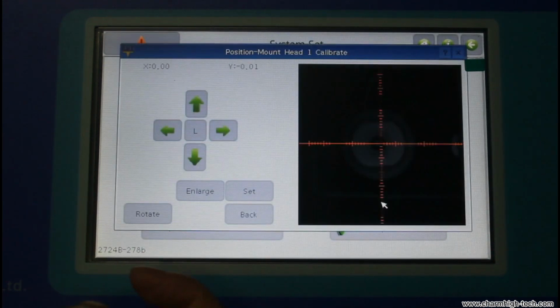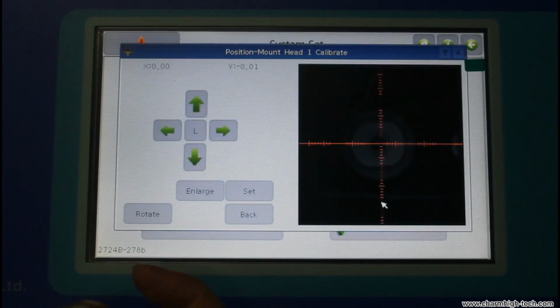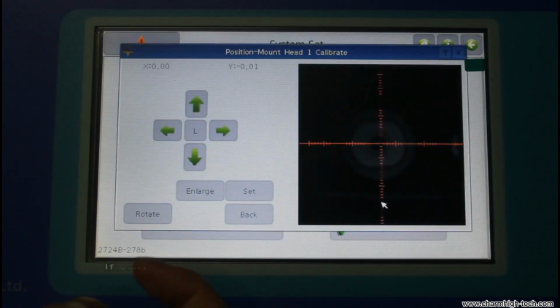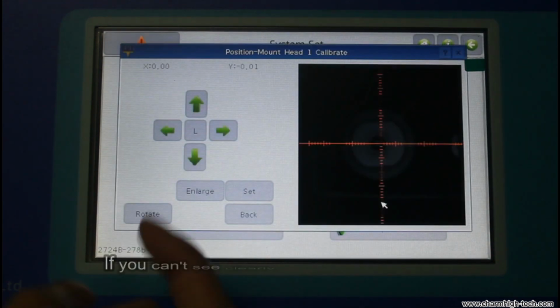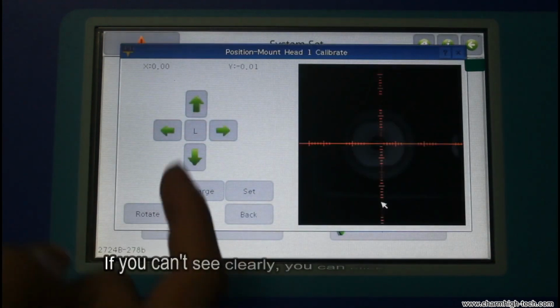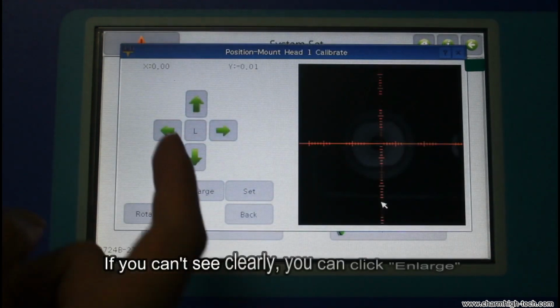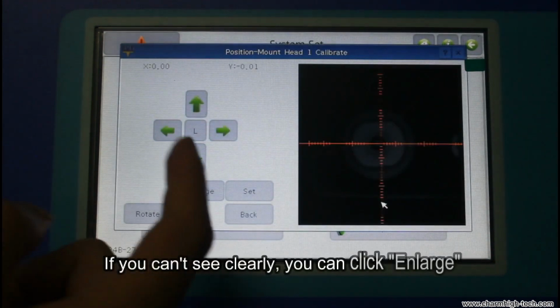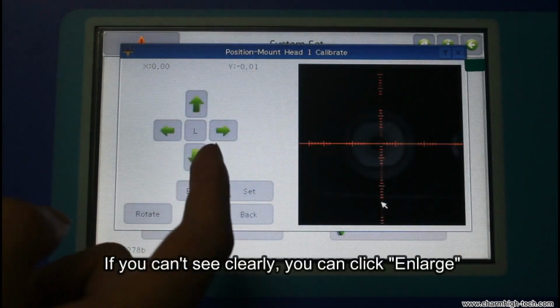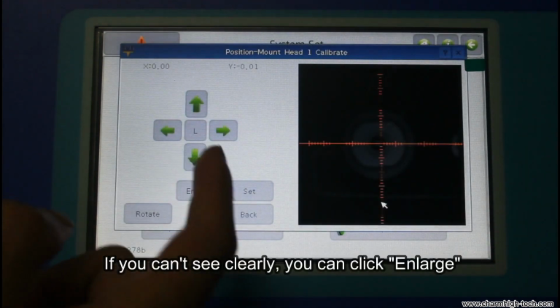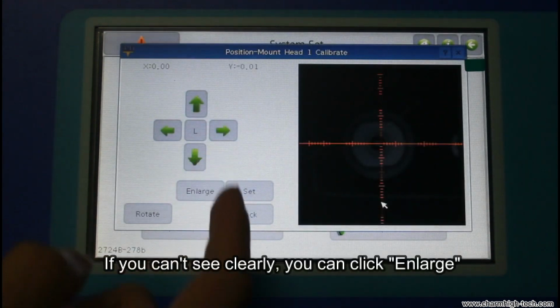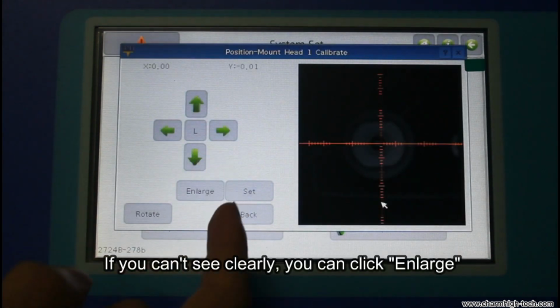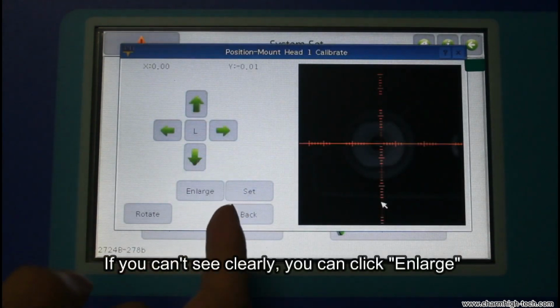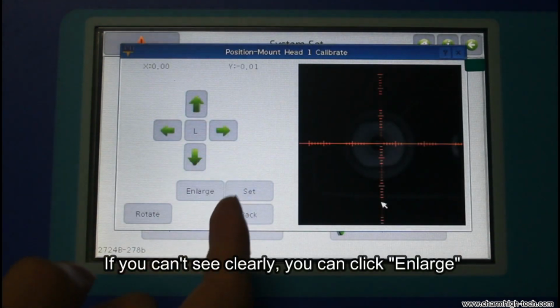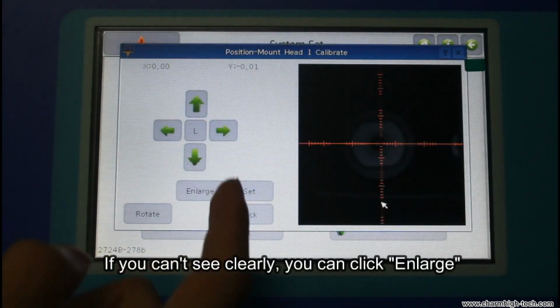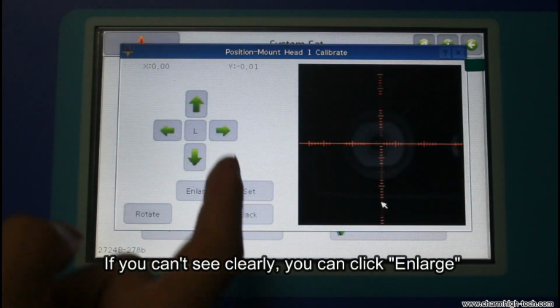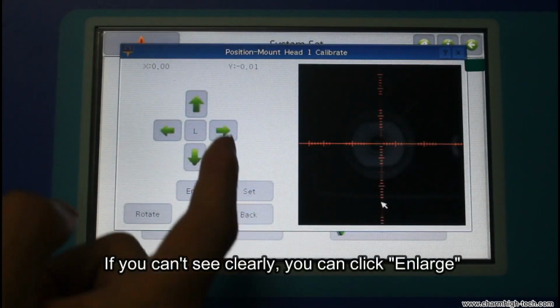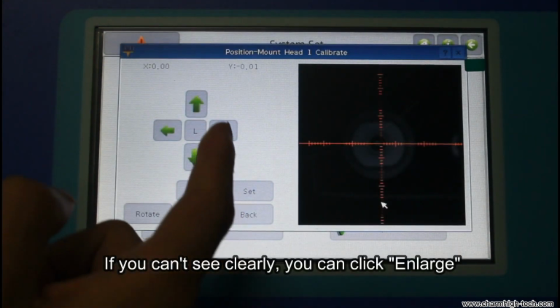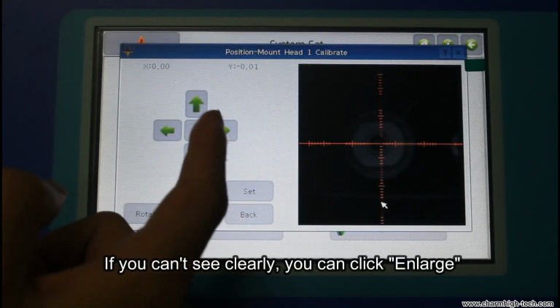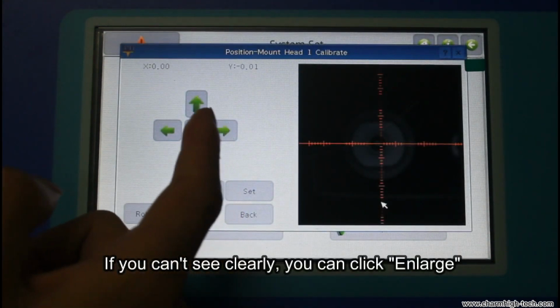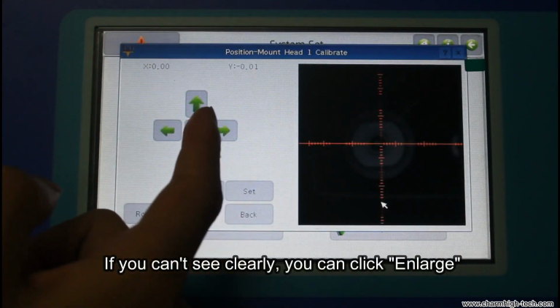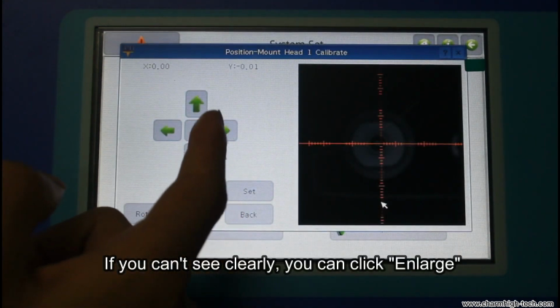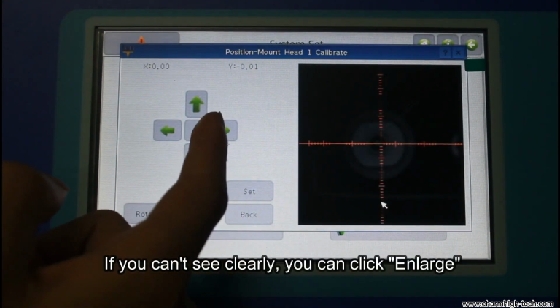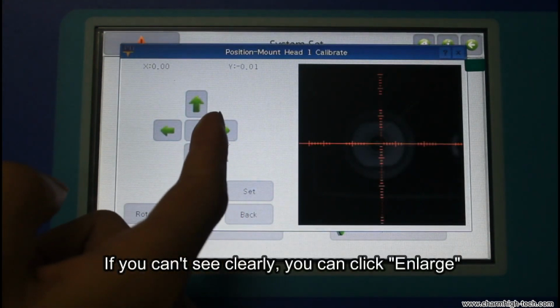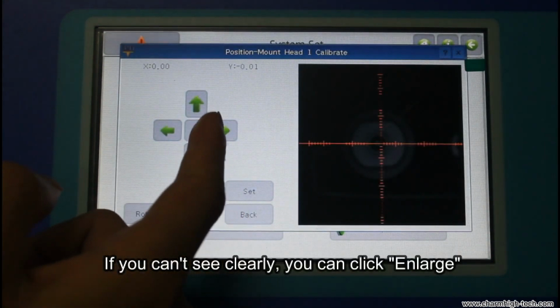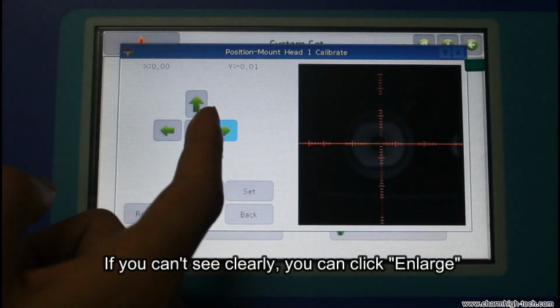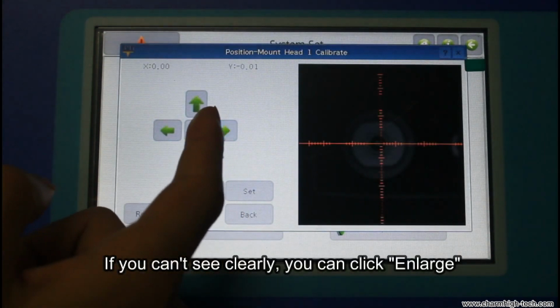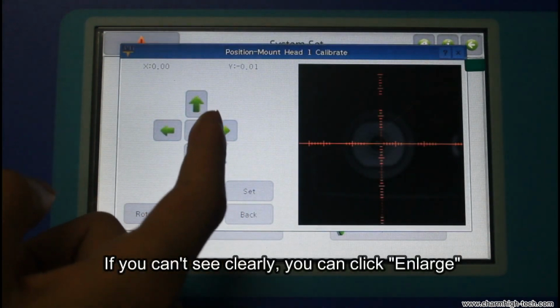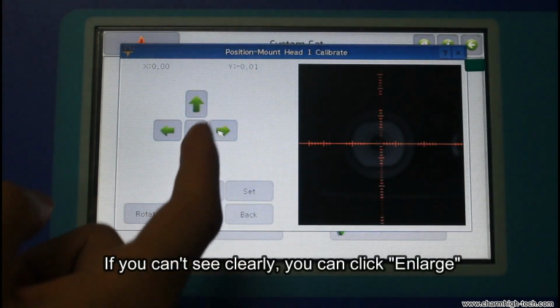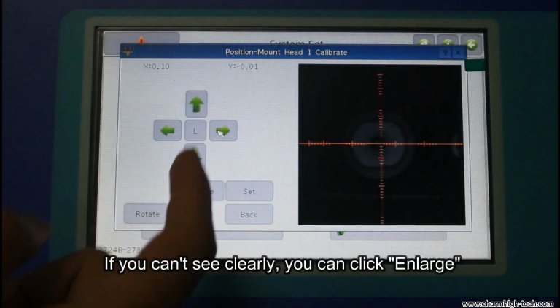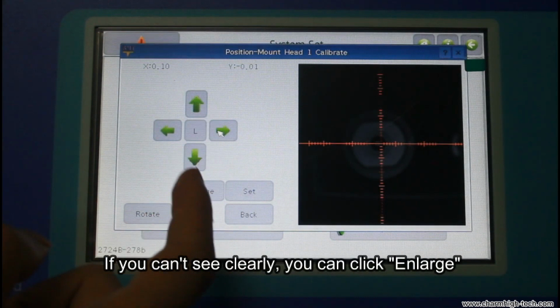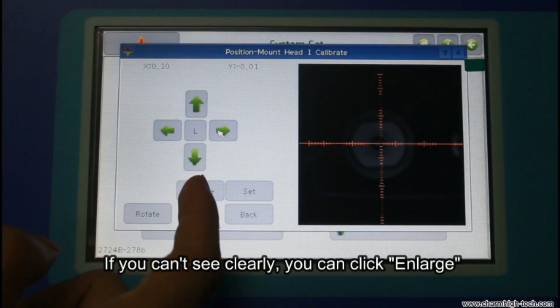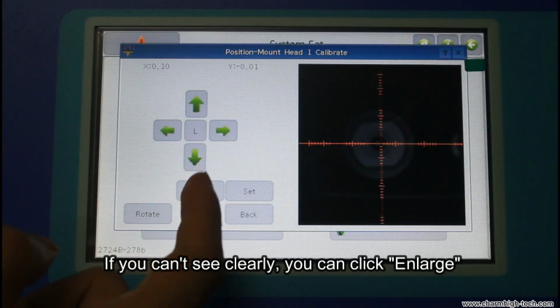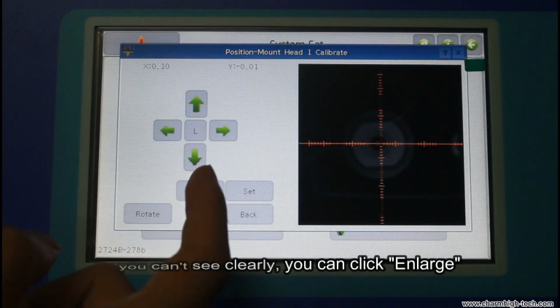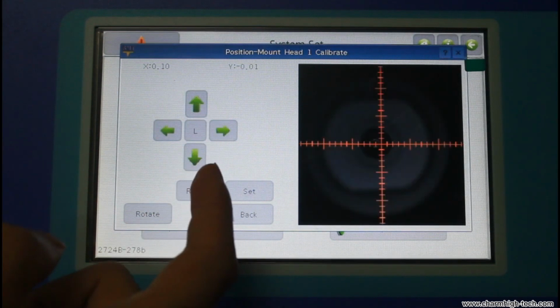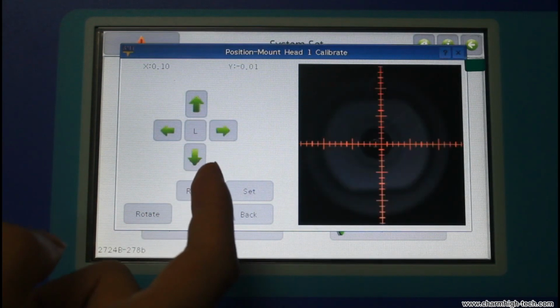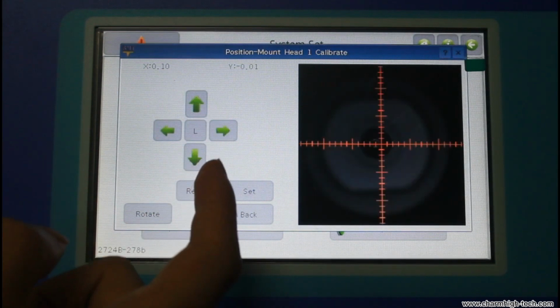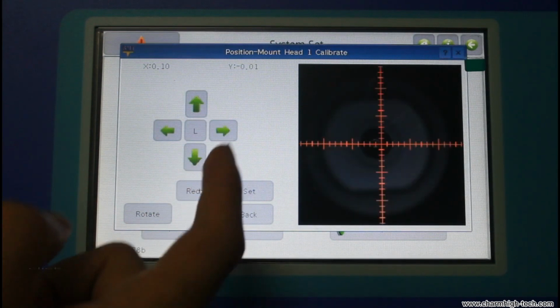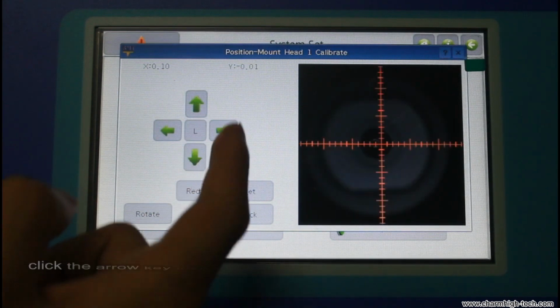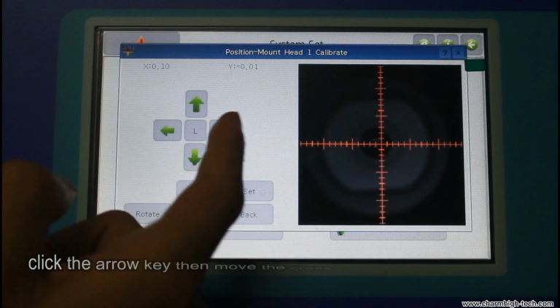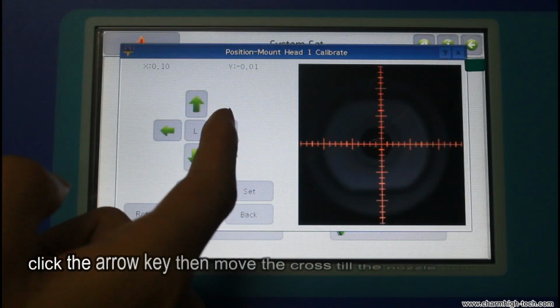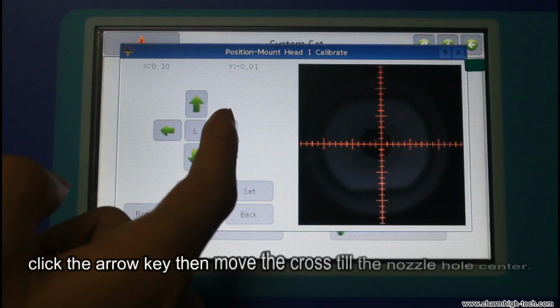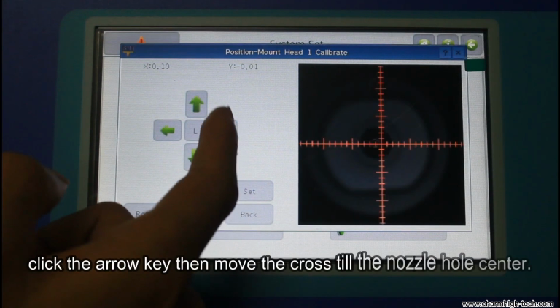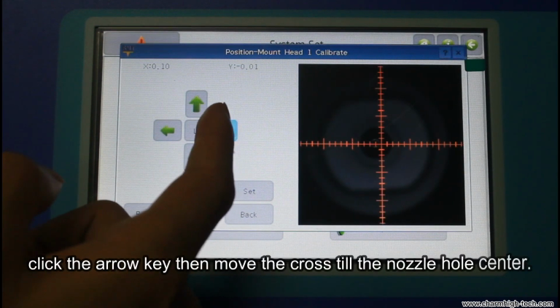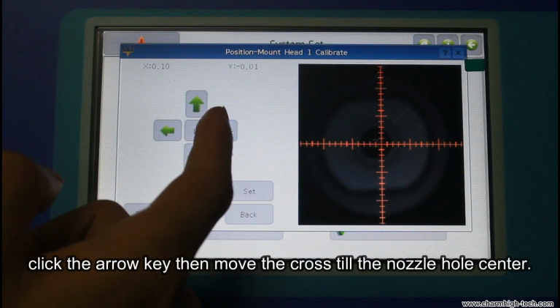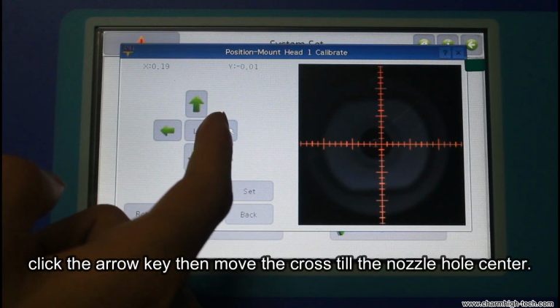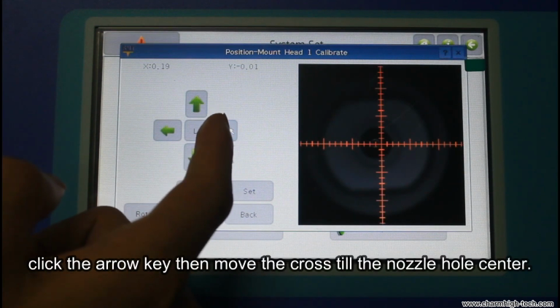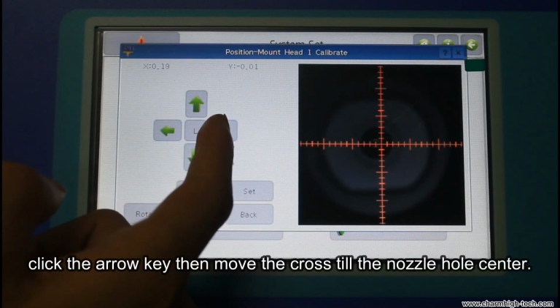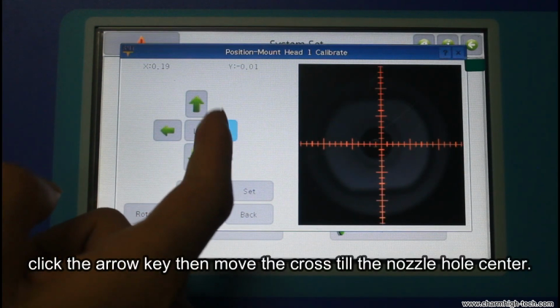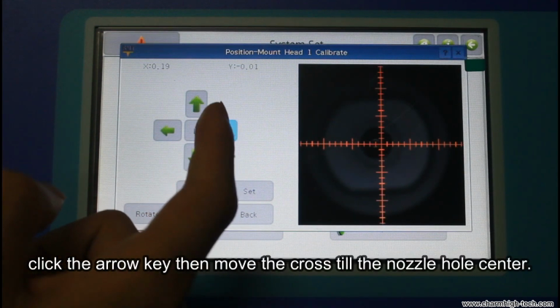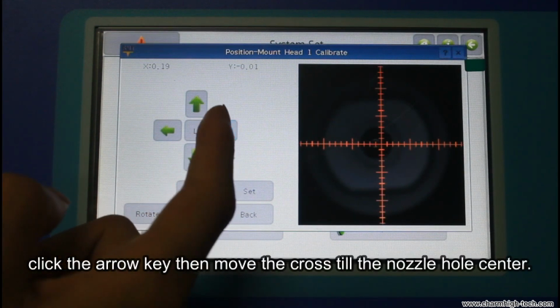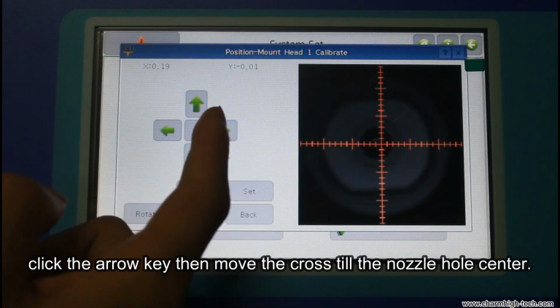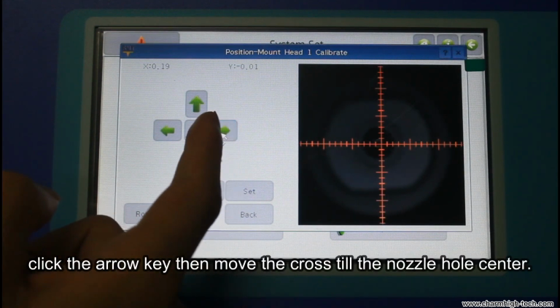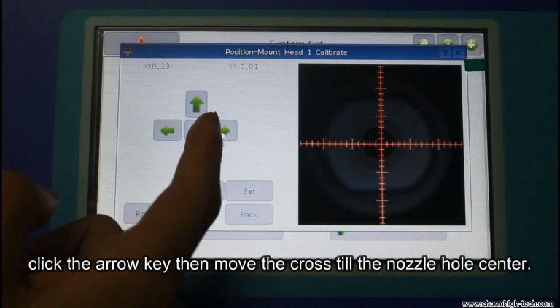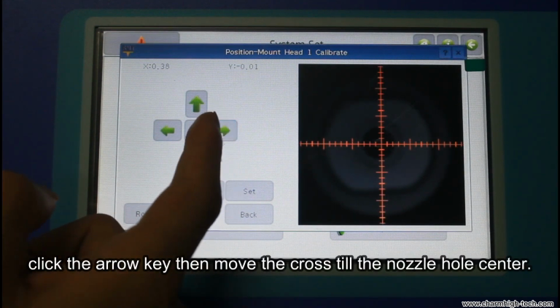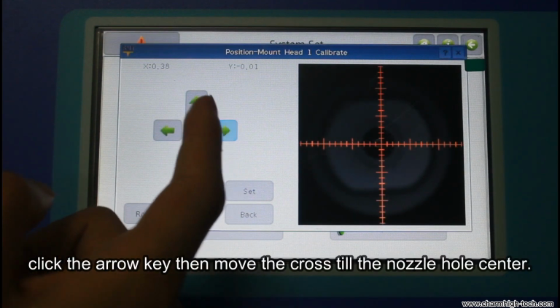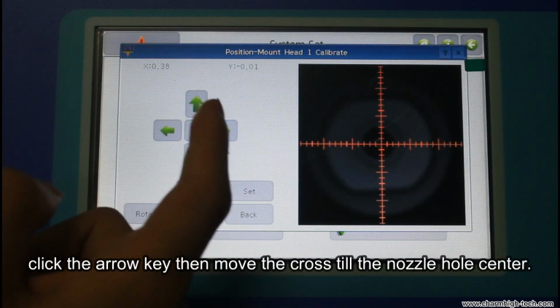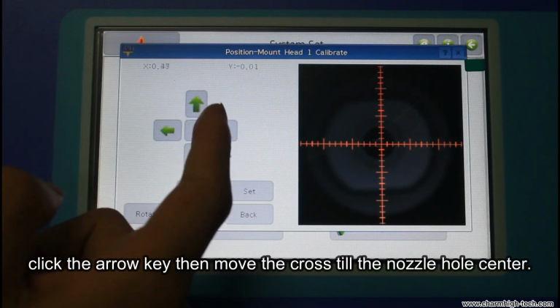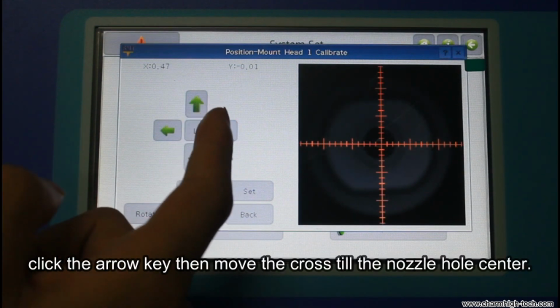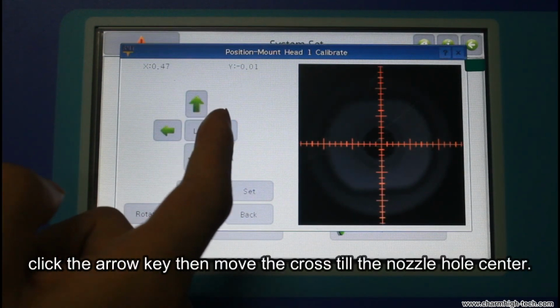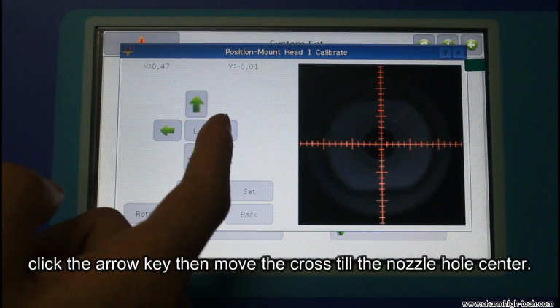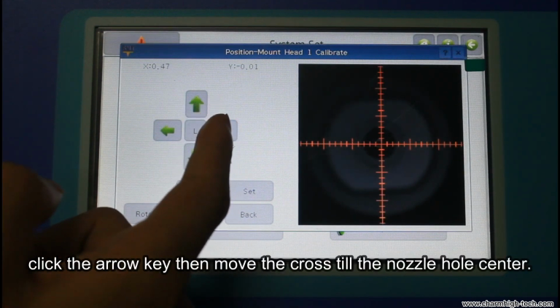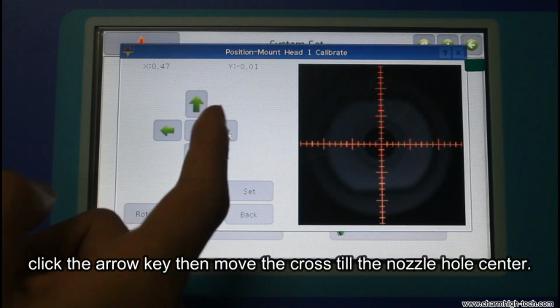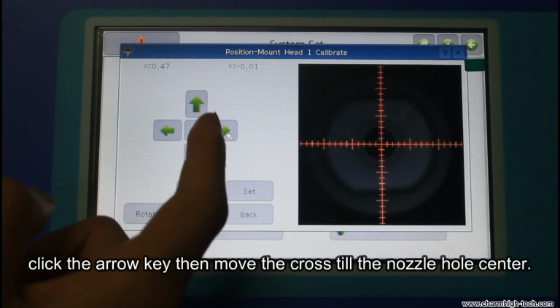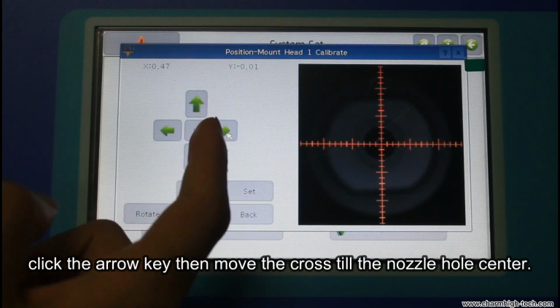If you can't see clearly, you can click enlarge. Click the arrow keys then move the cross to the nozzle hole center.